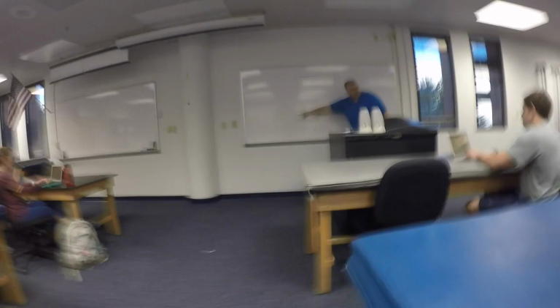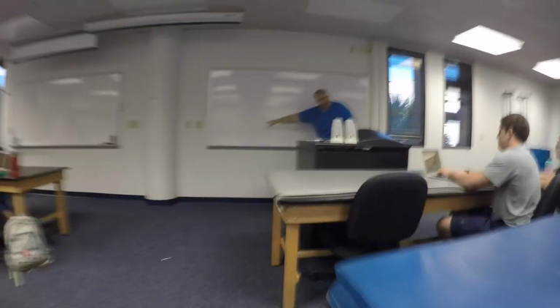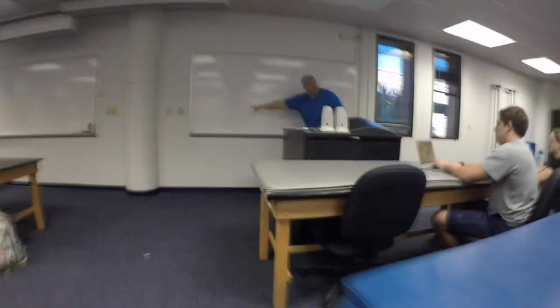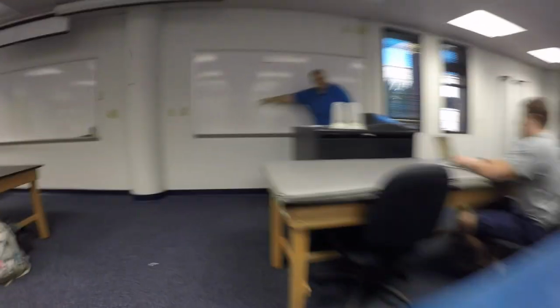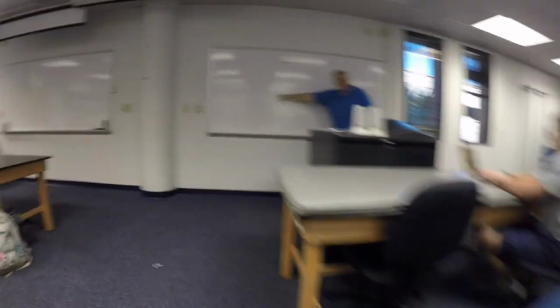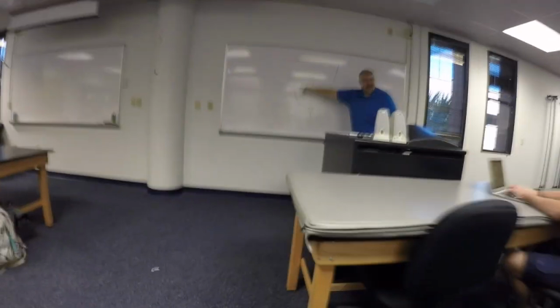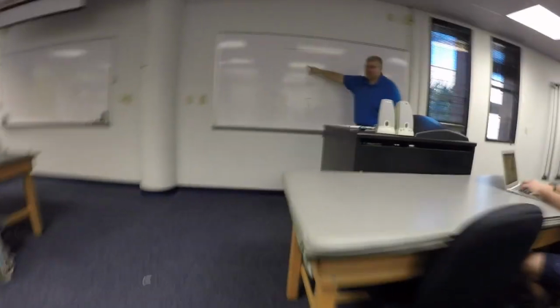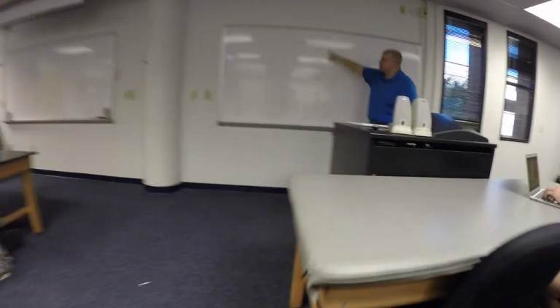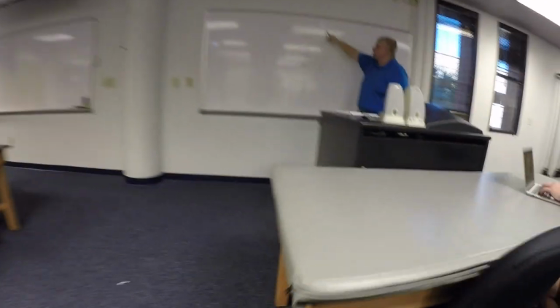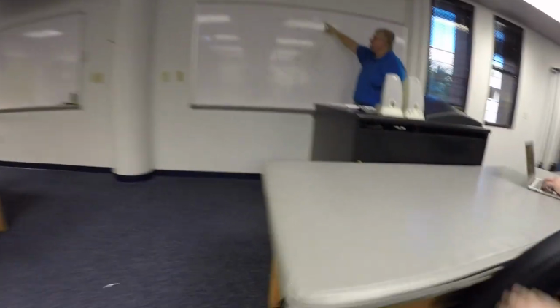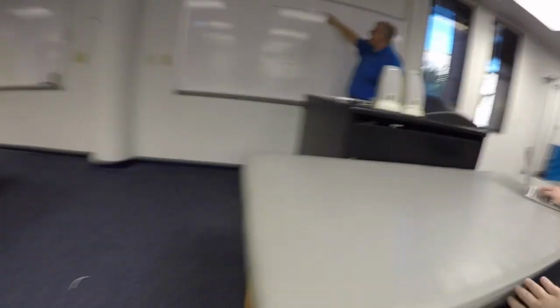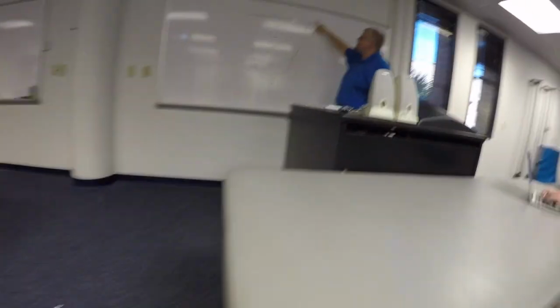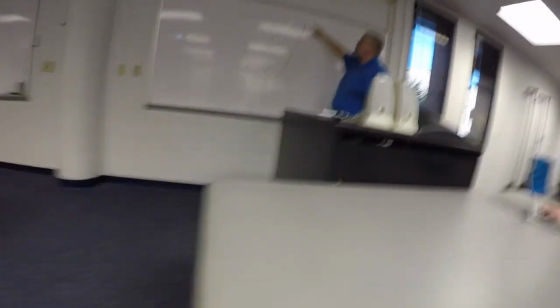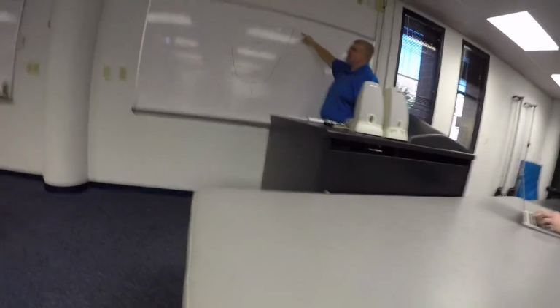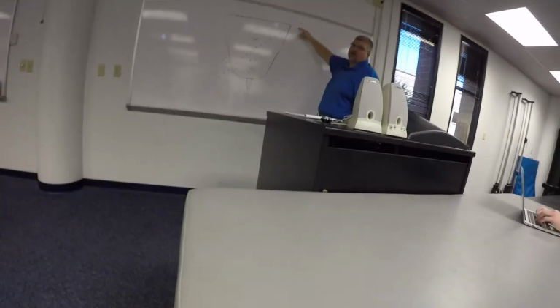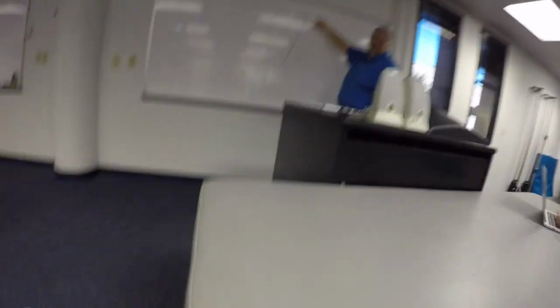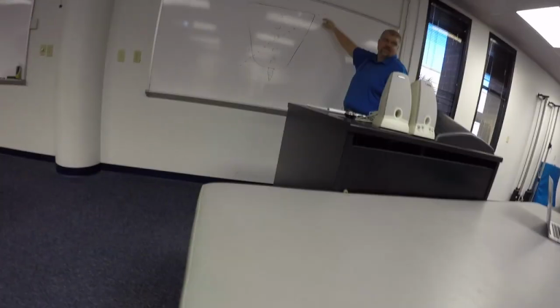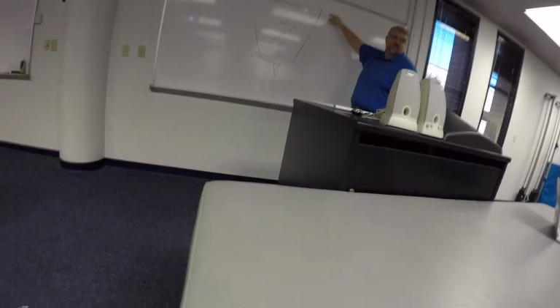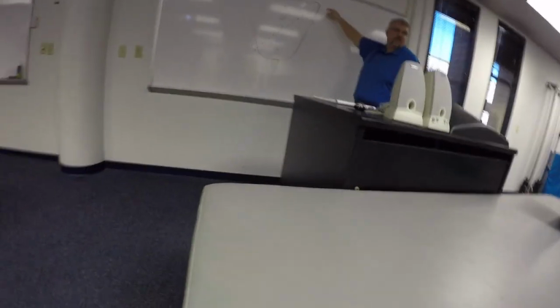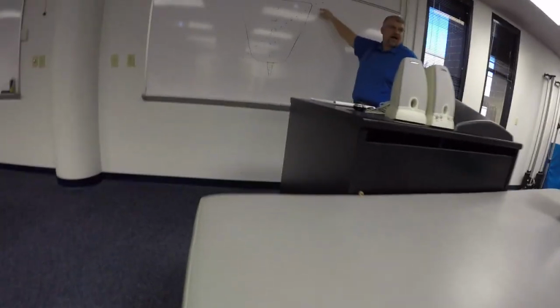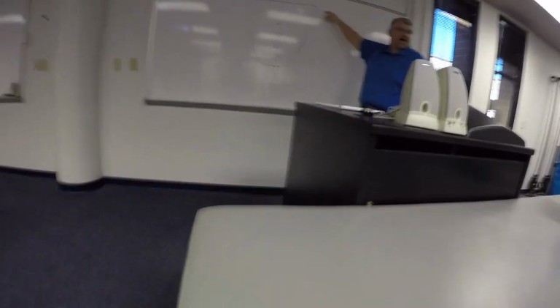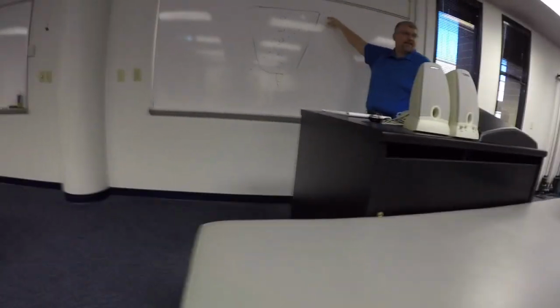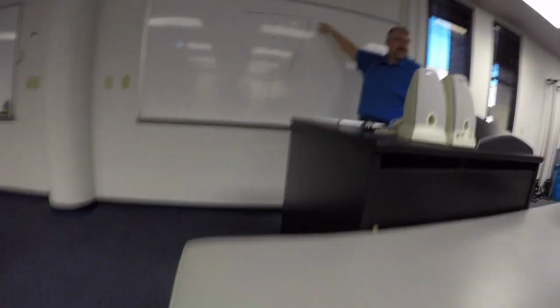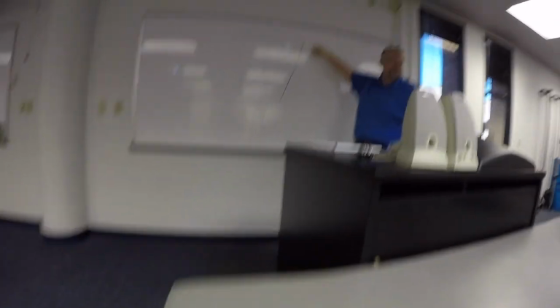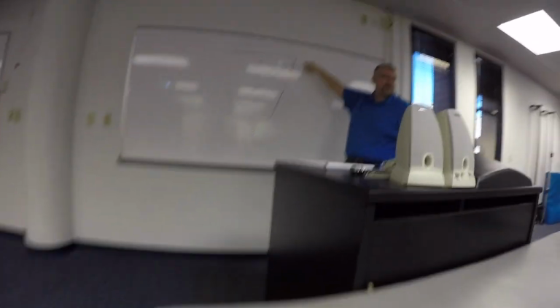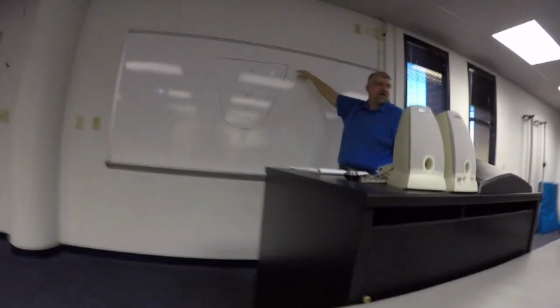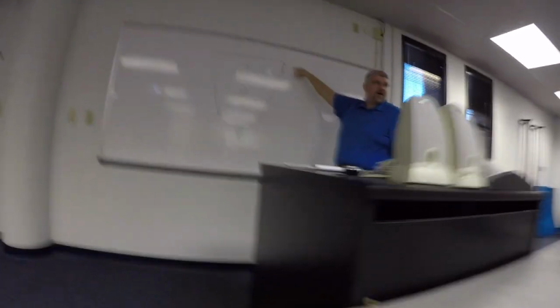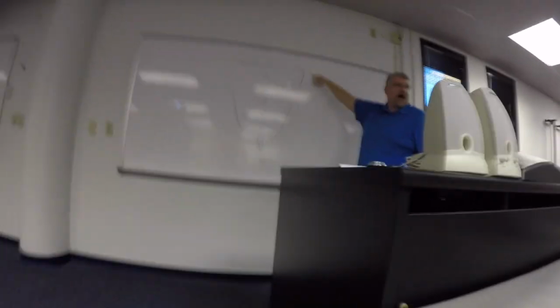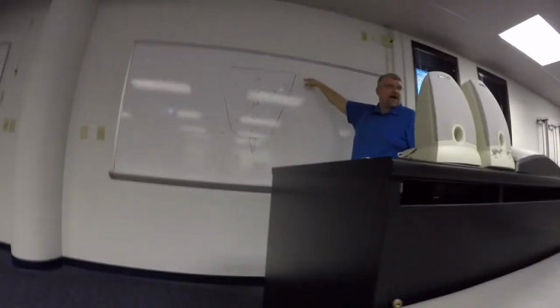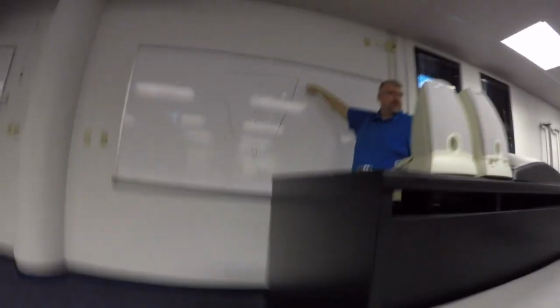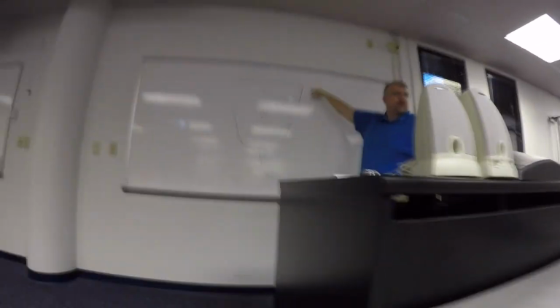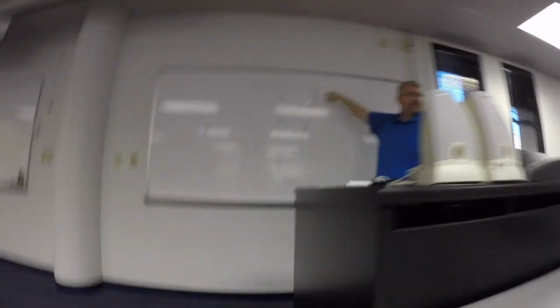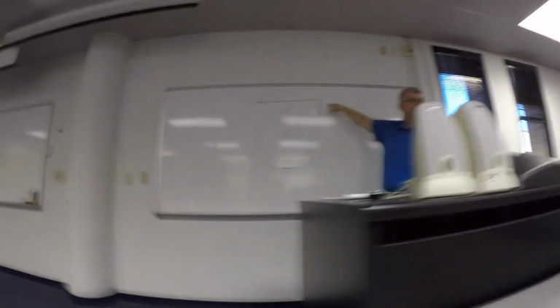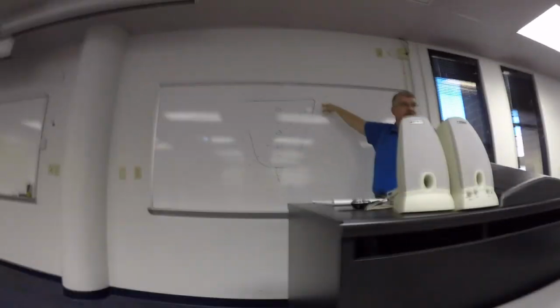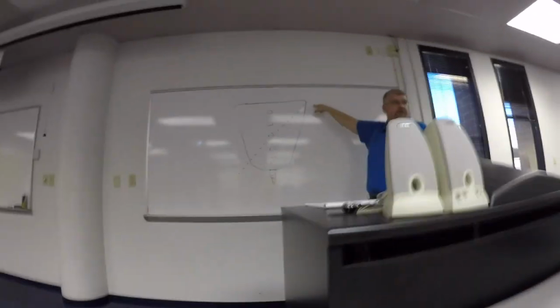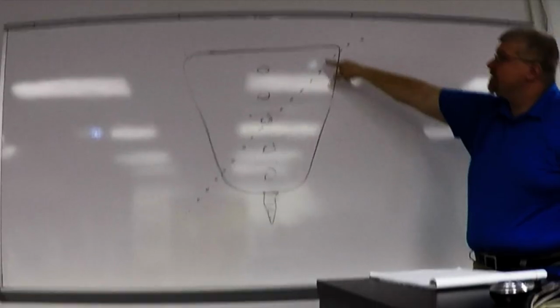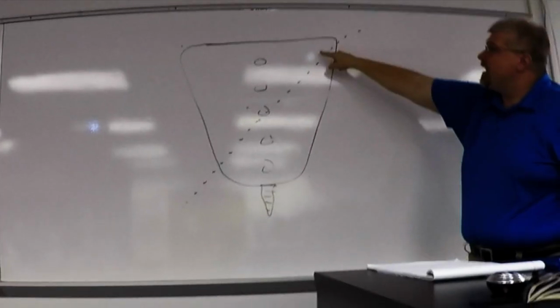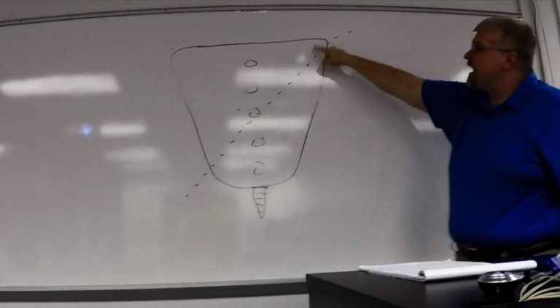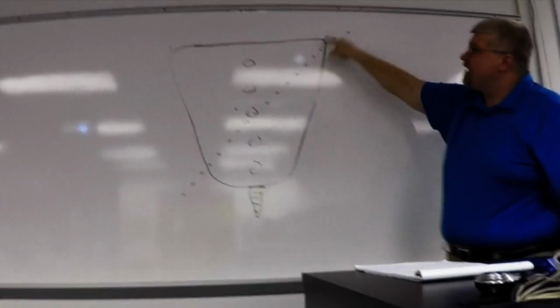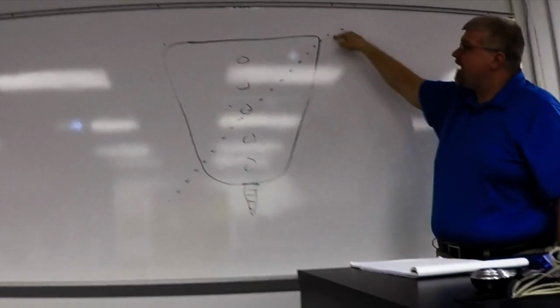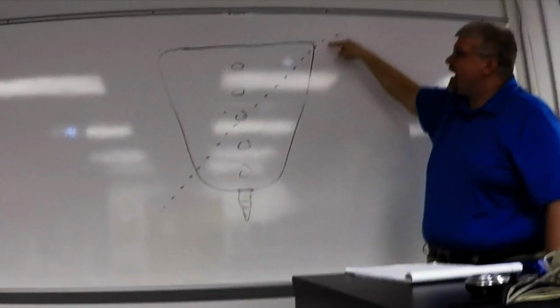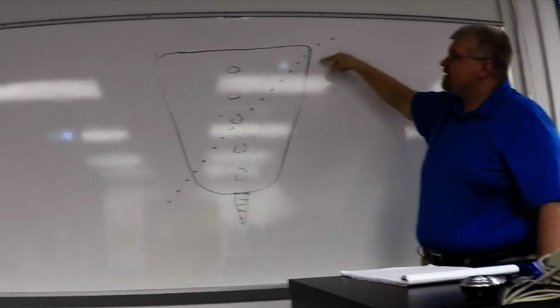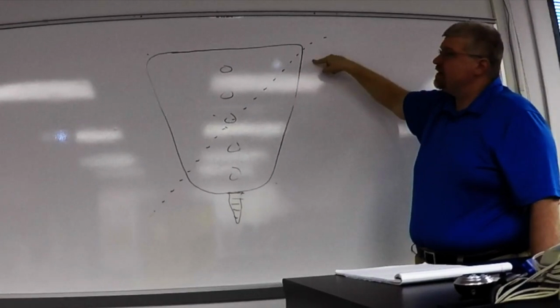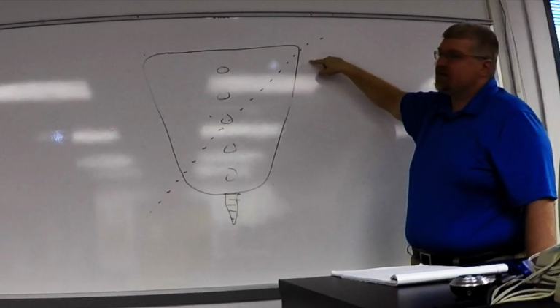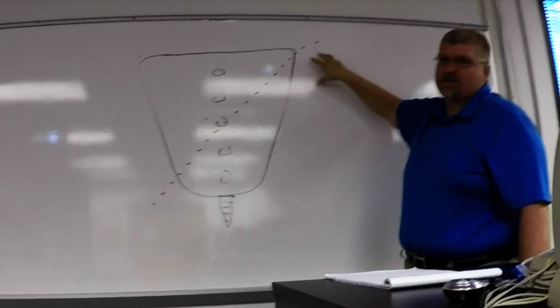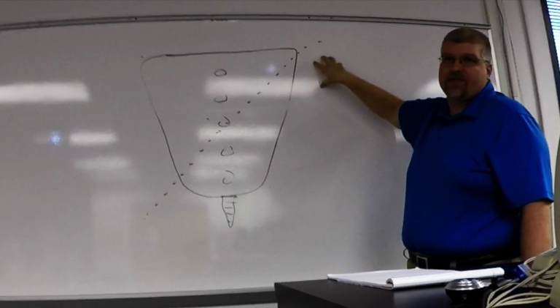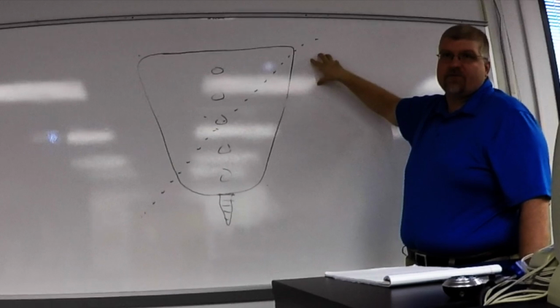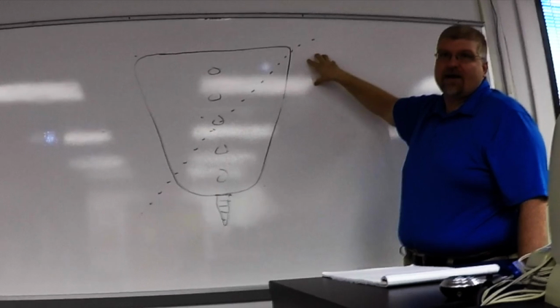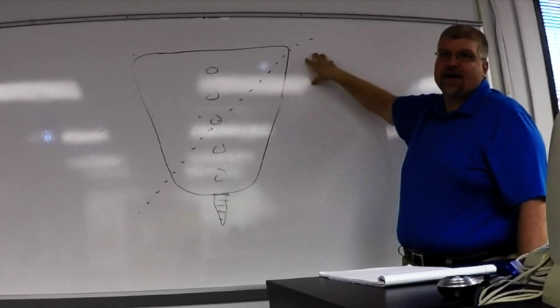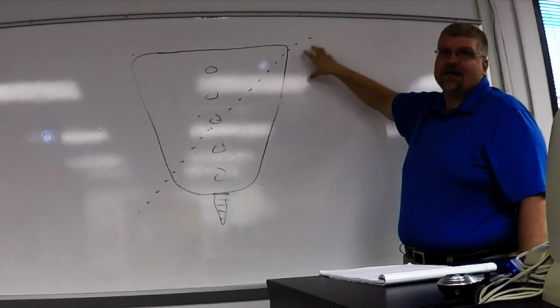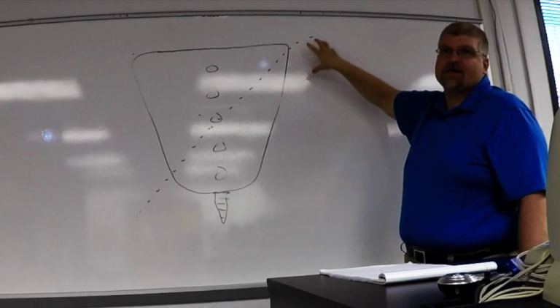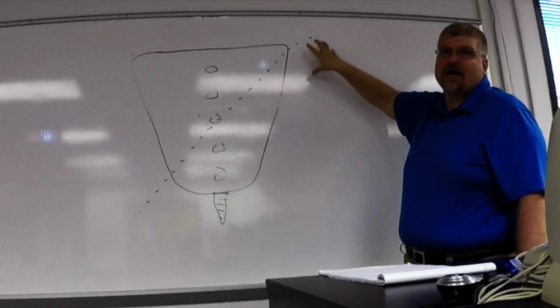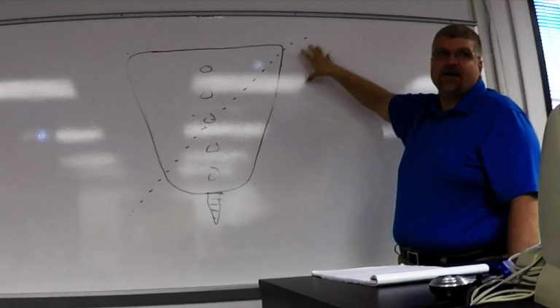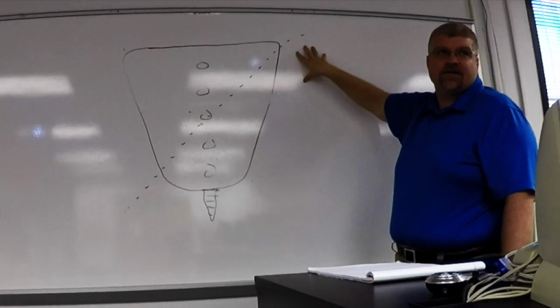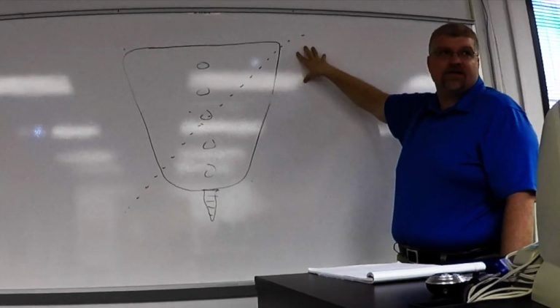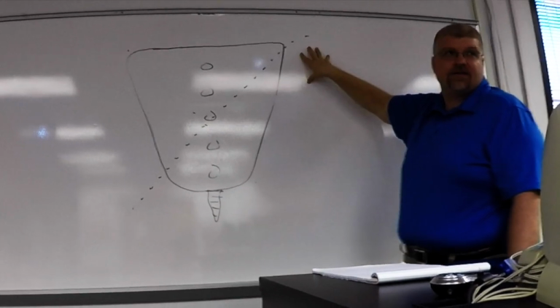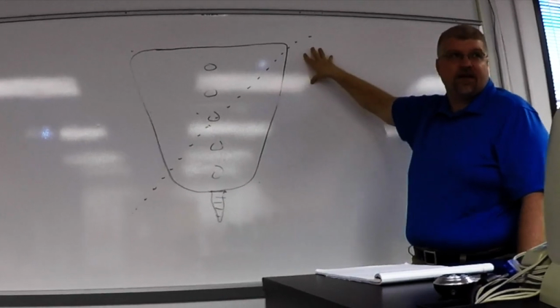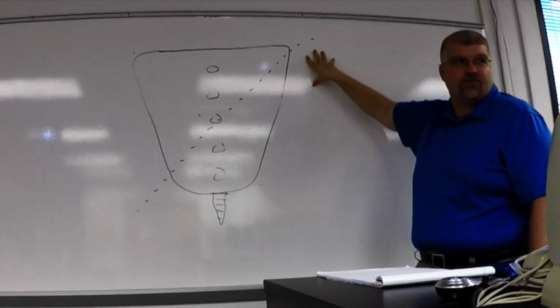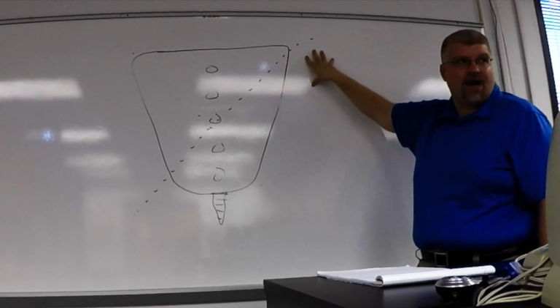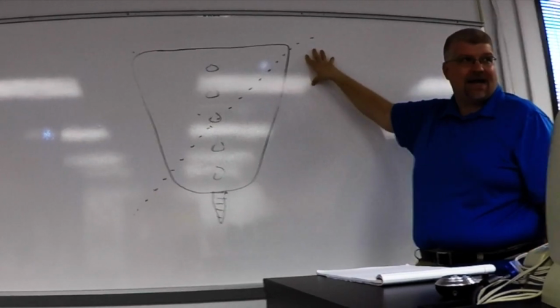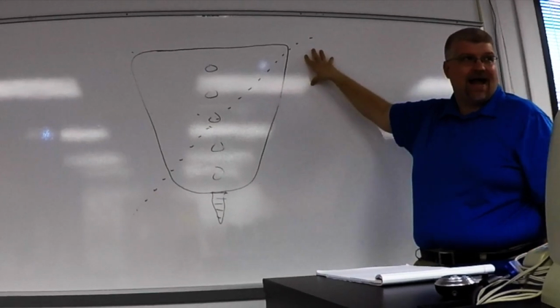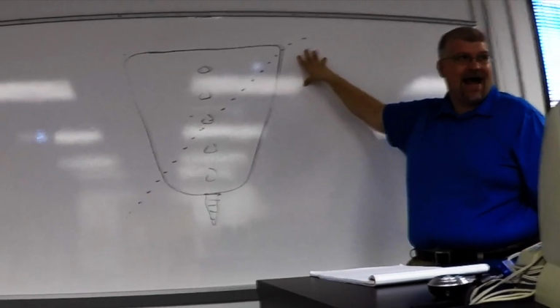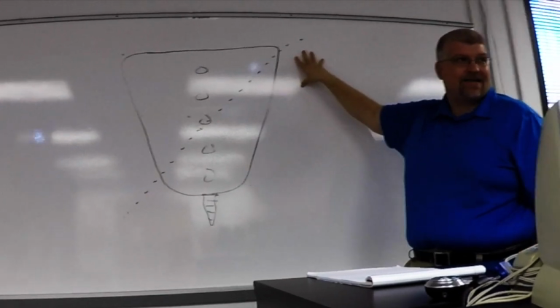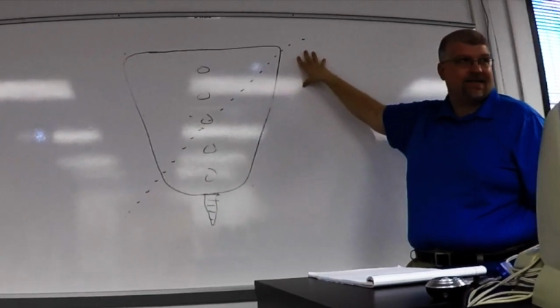Right axis — we can name it because it's the side that's higher. The higher axis is on the right-hand side, so this is a right axis.